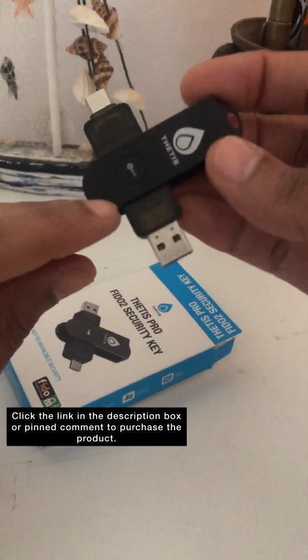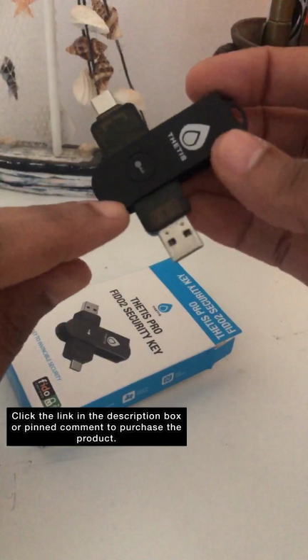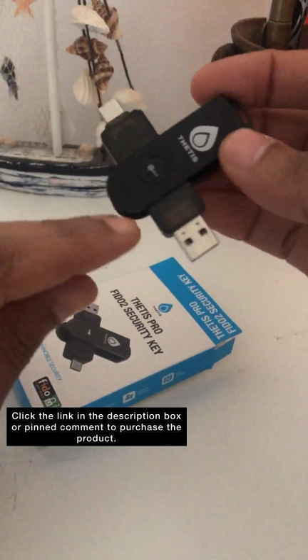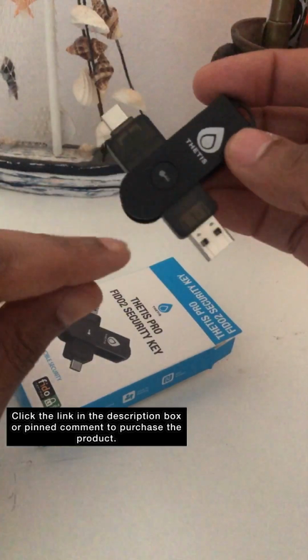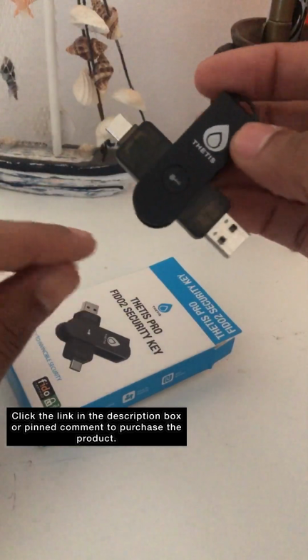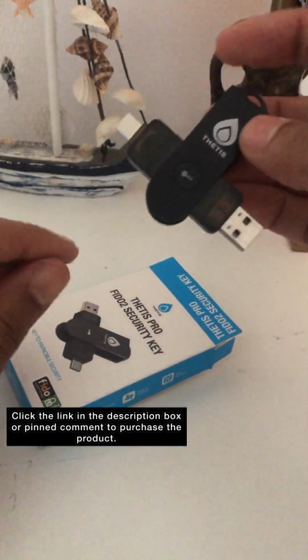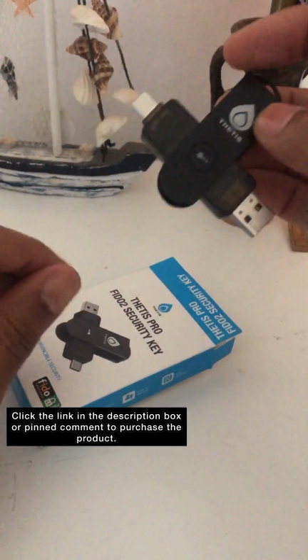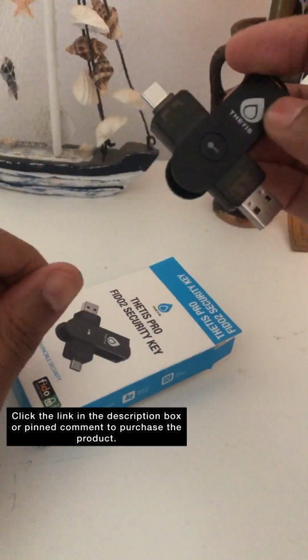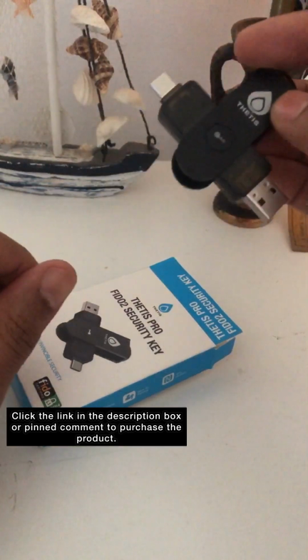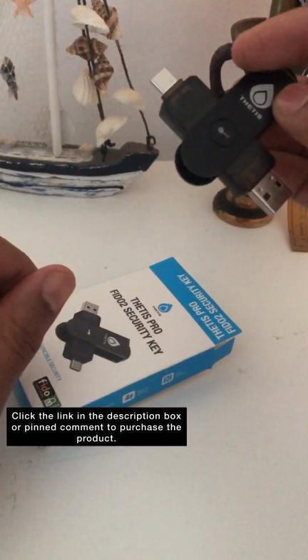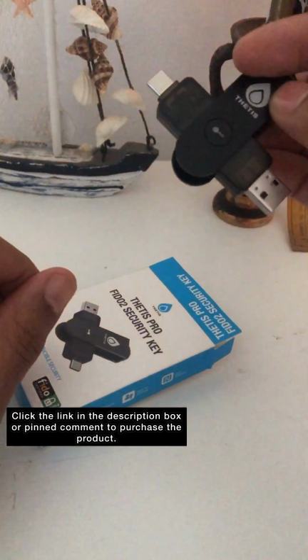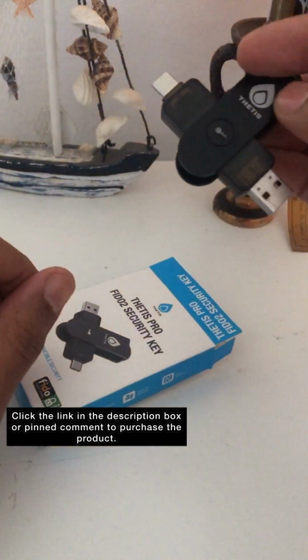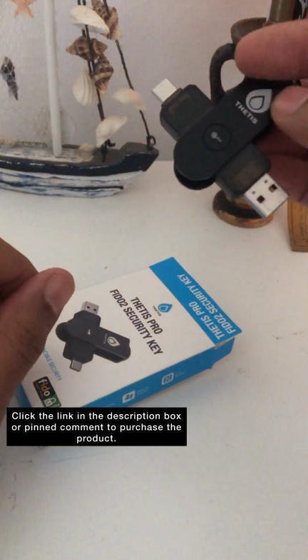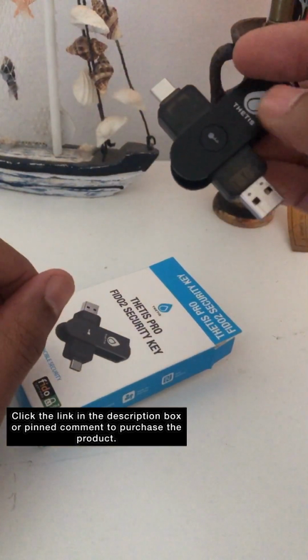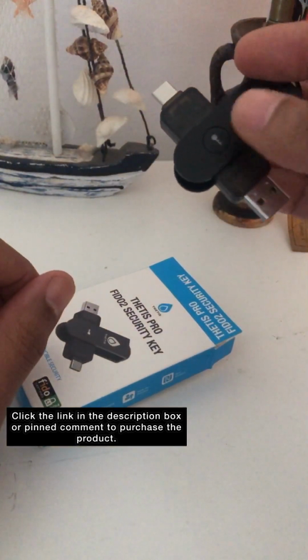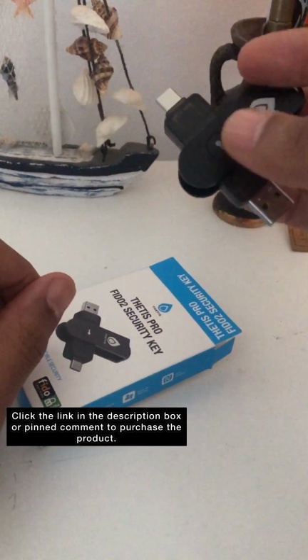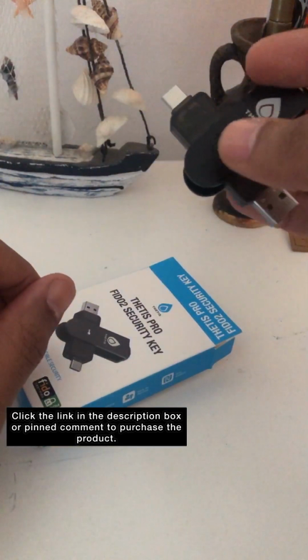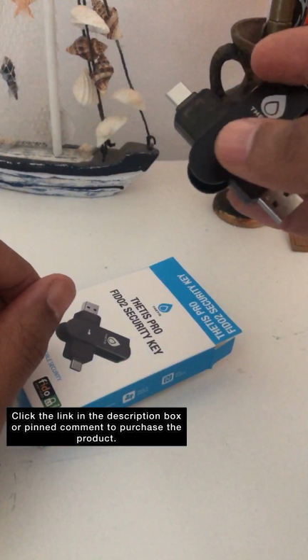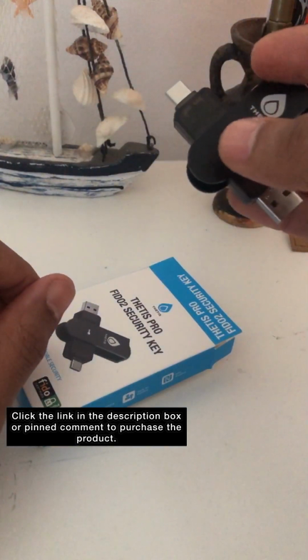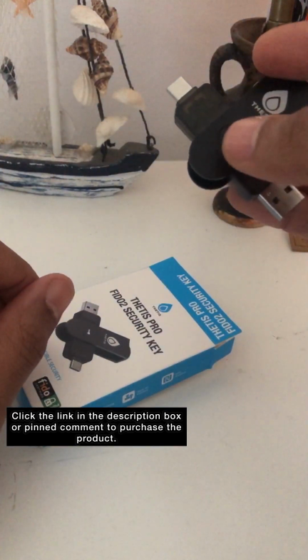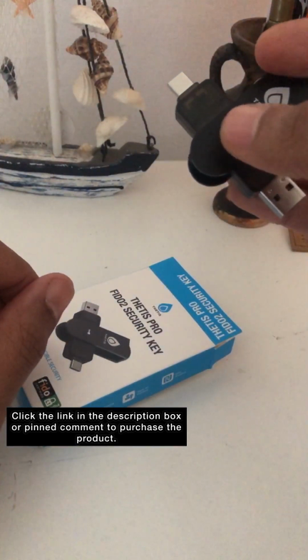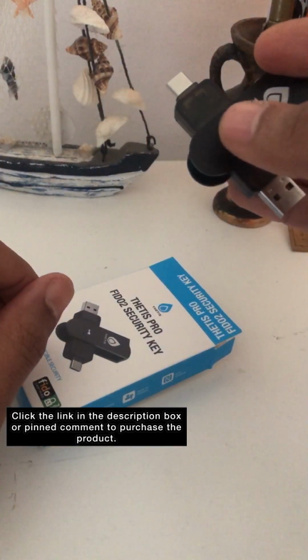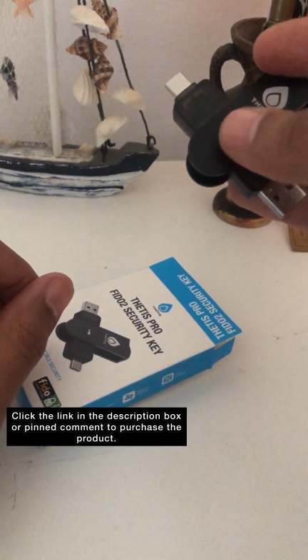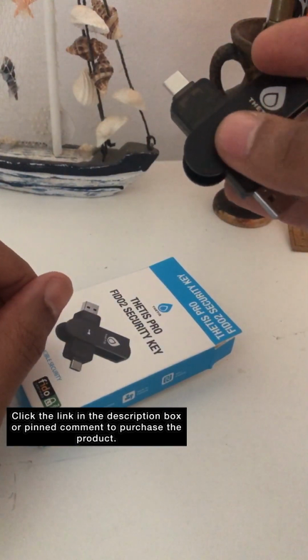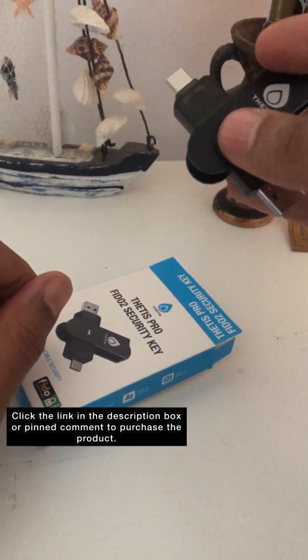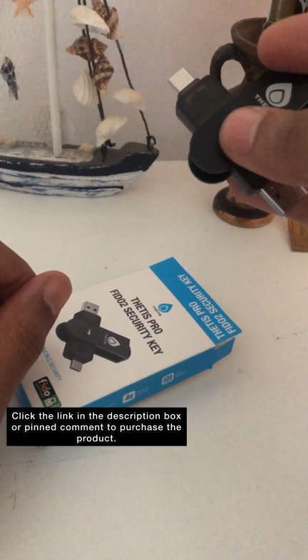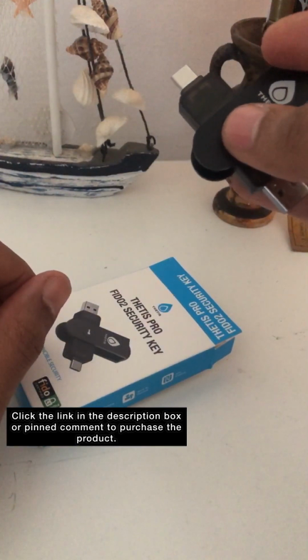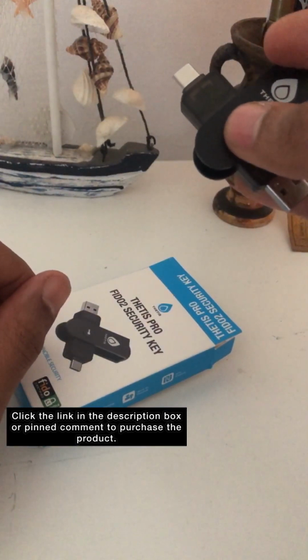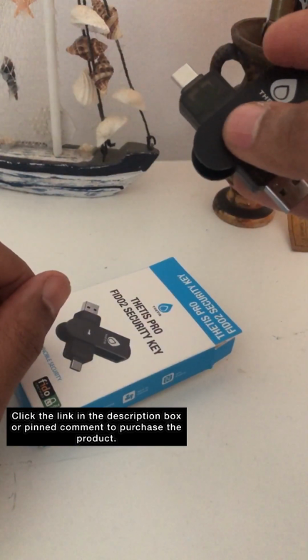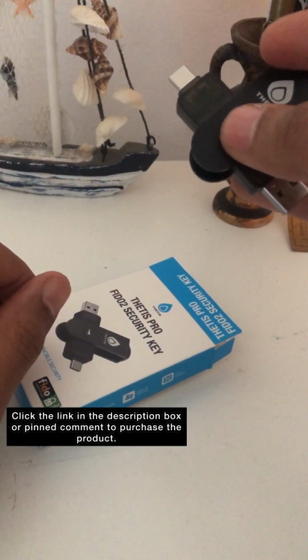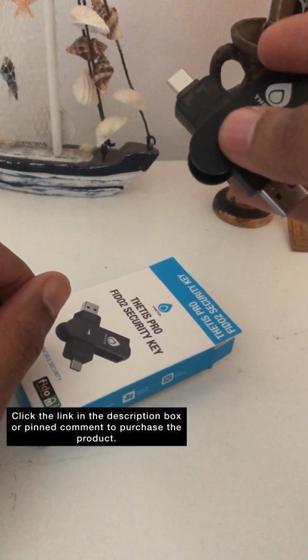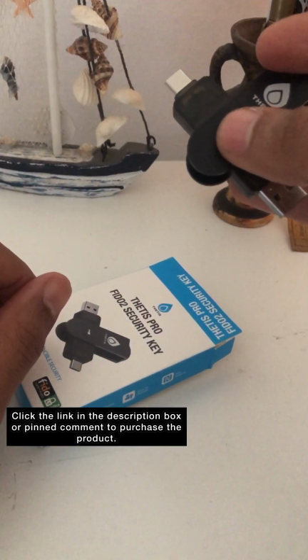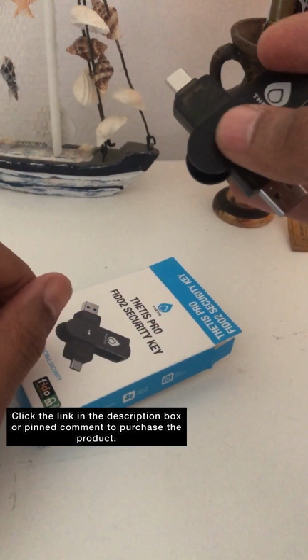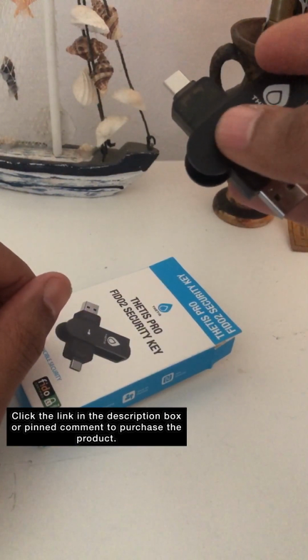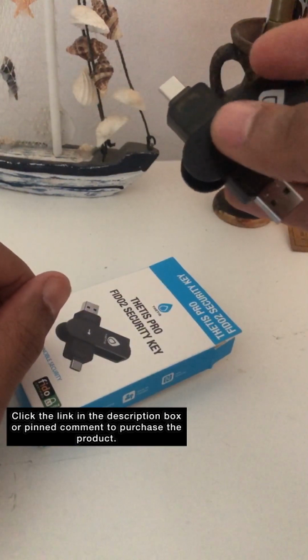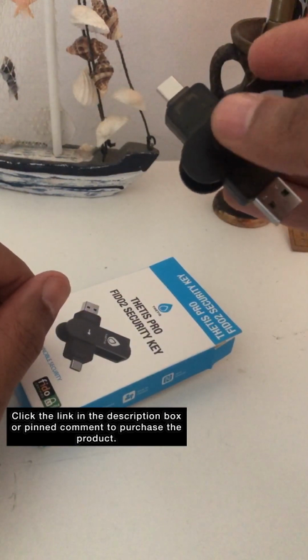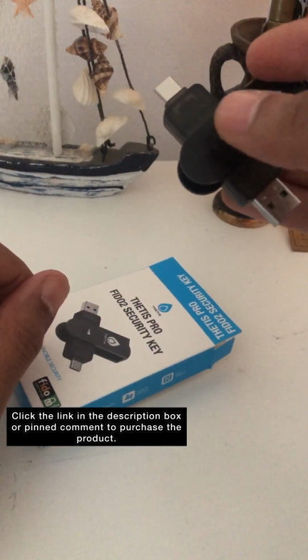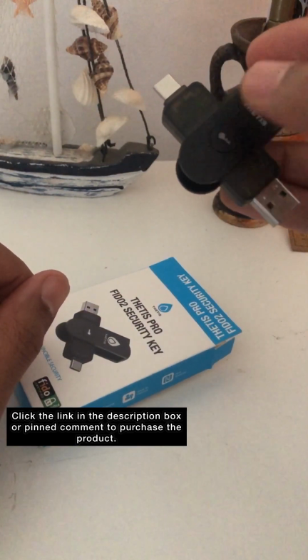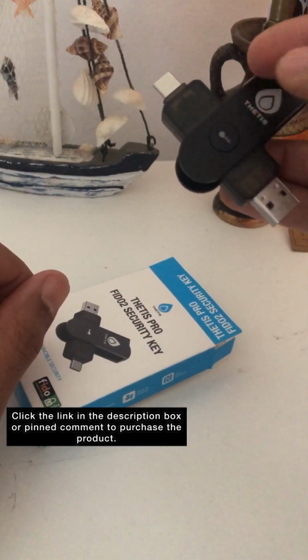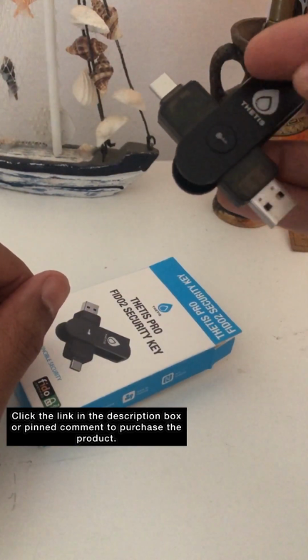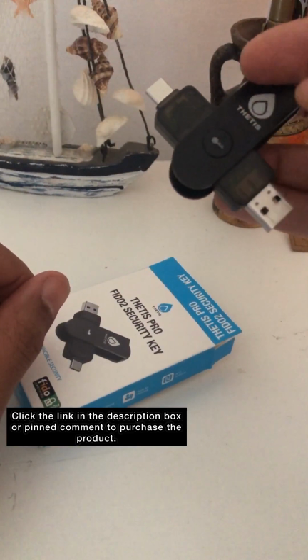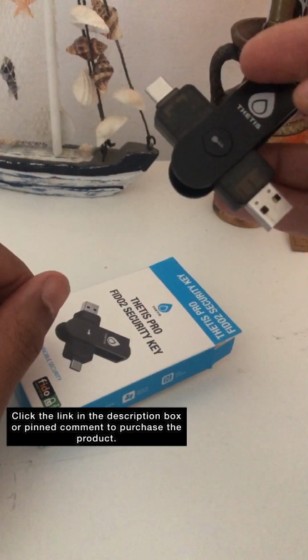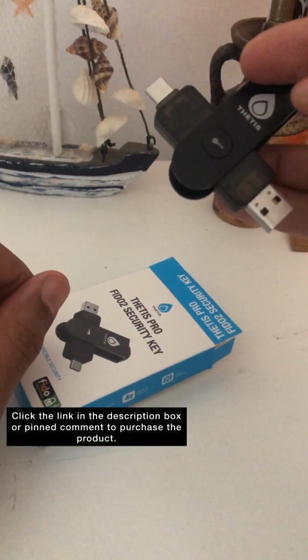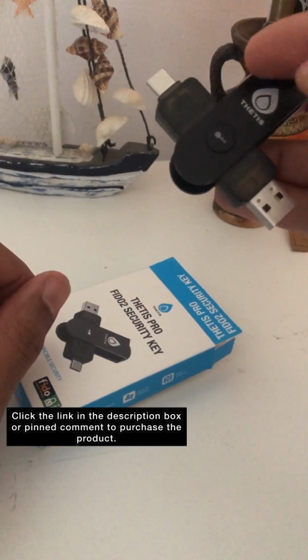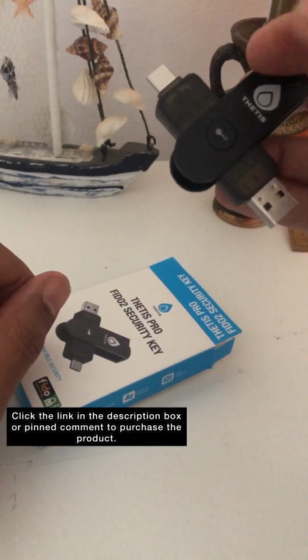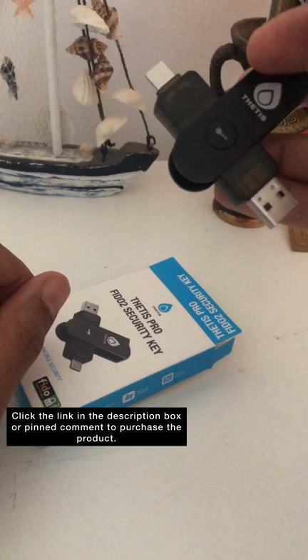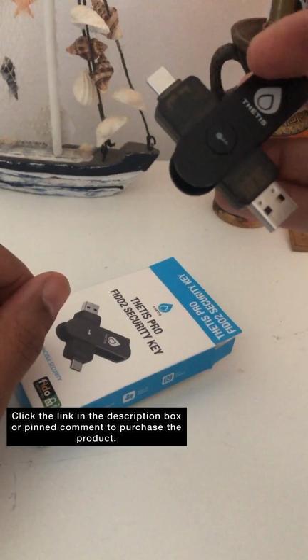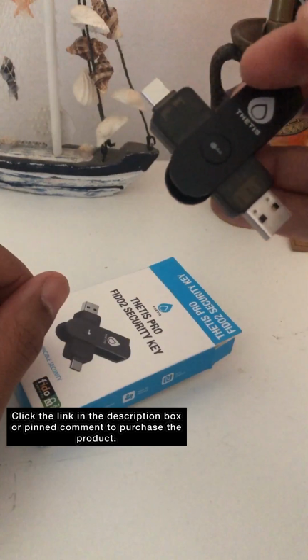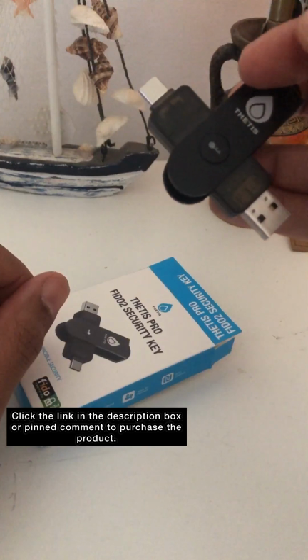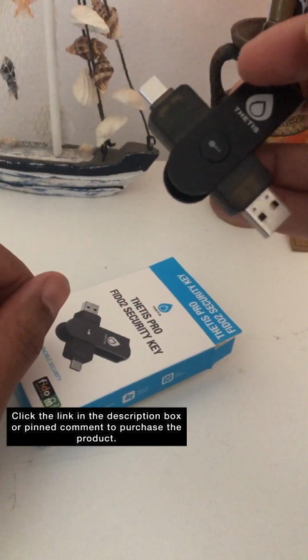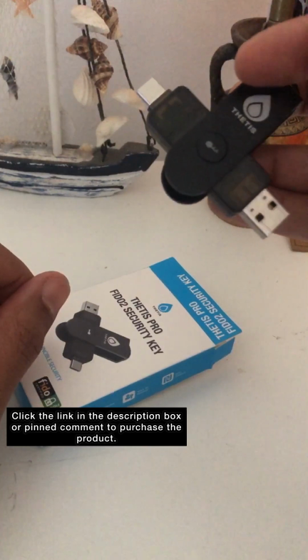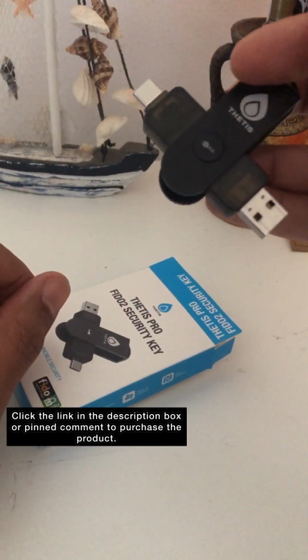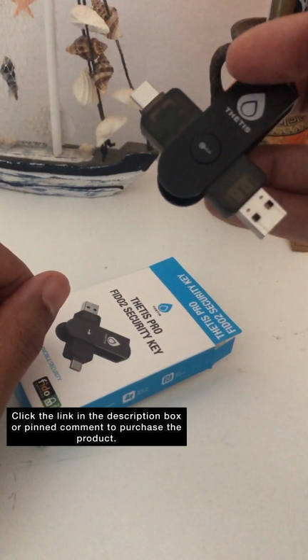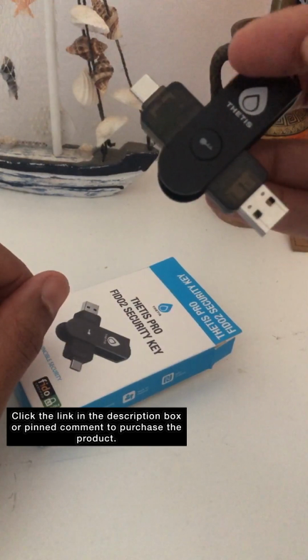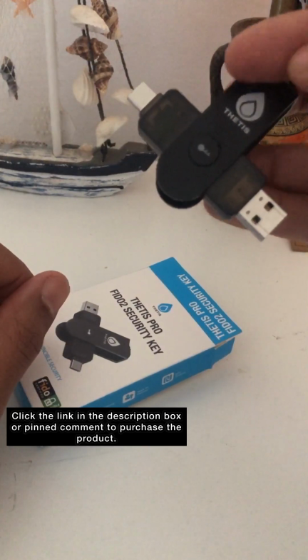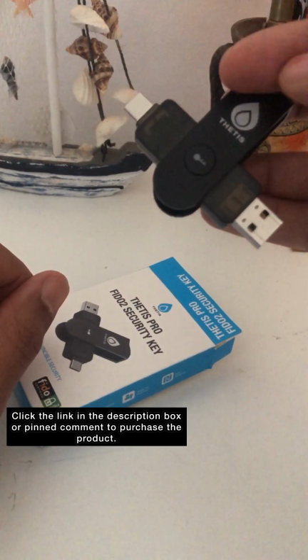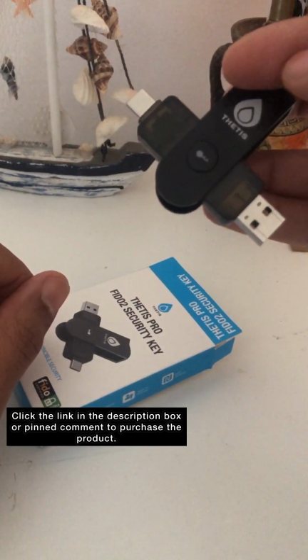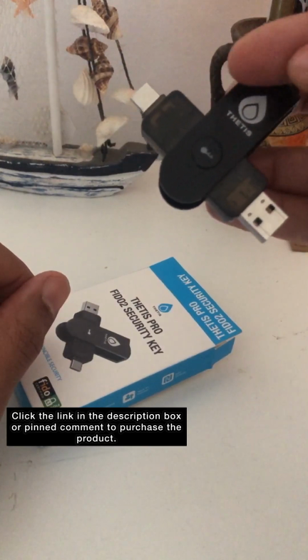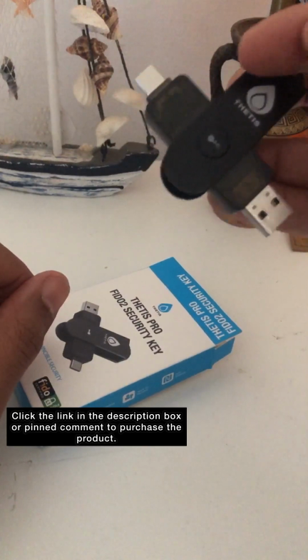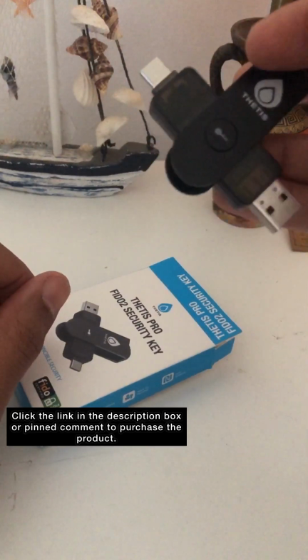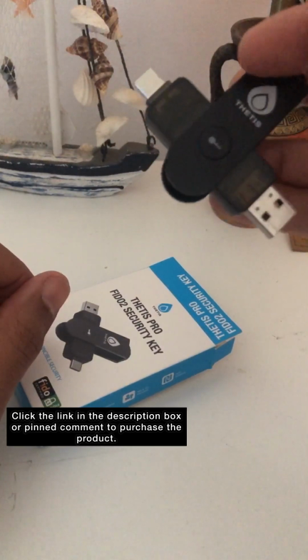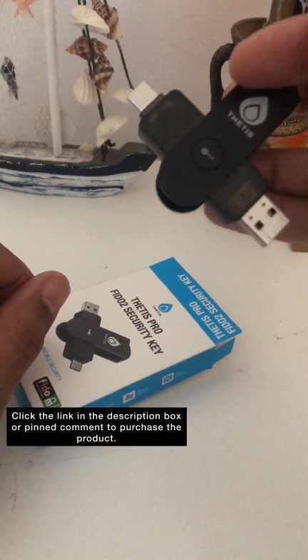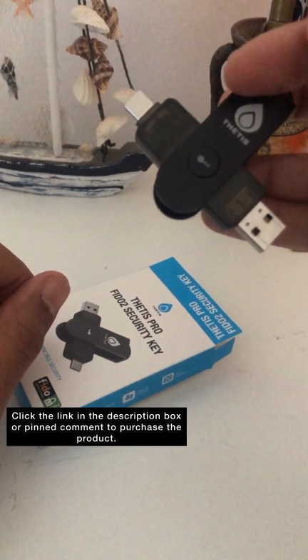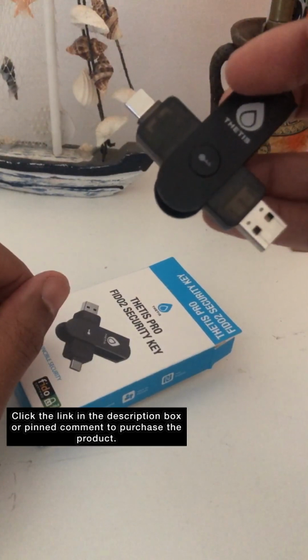Once you have it plugged in, you can press the button and then your websites will recognize the key.